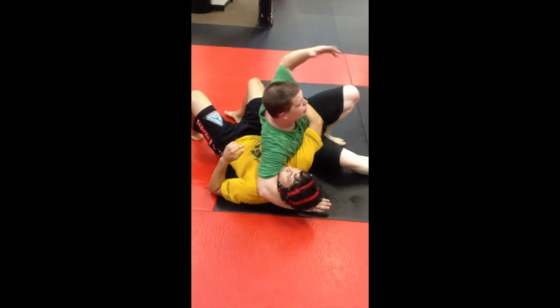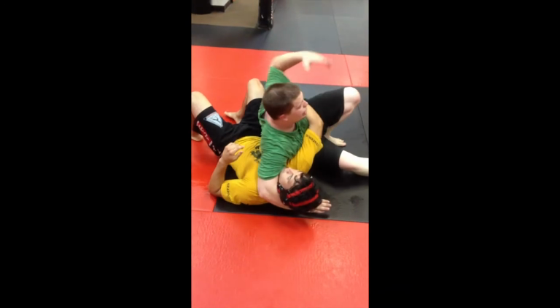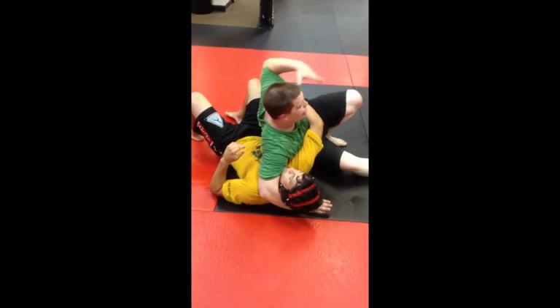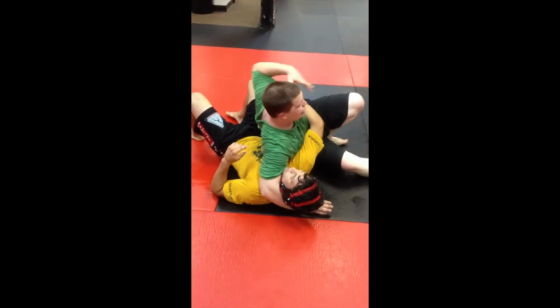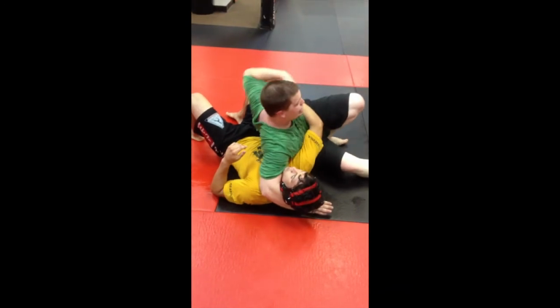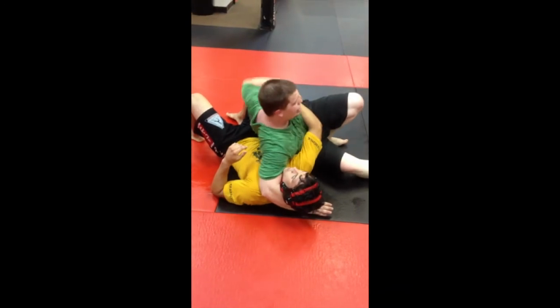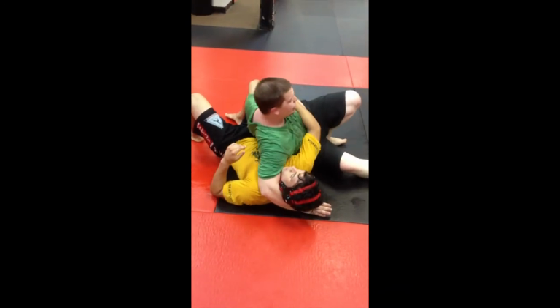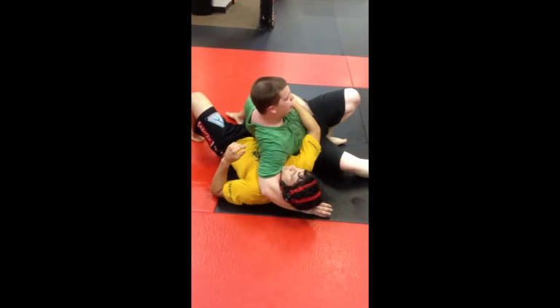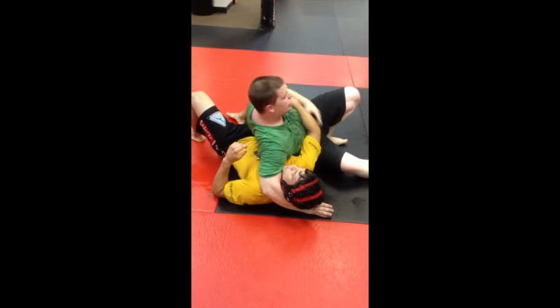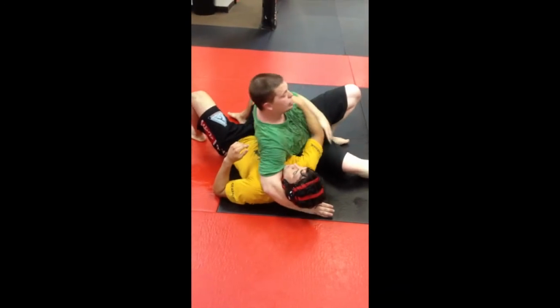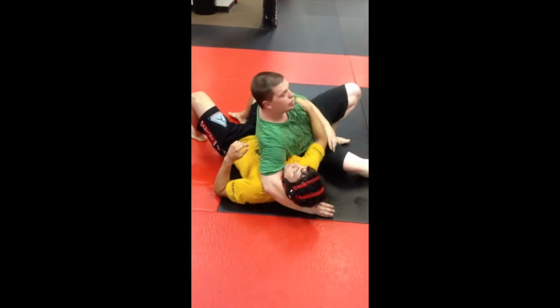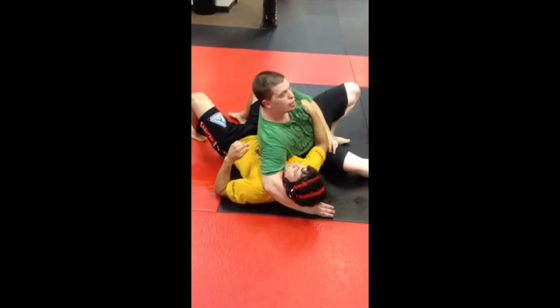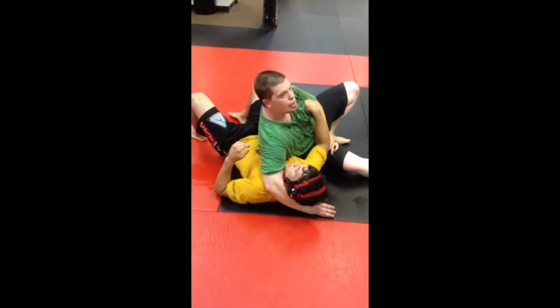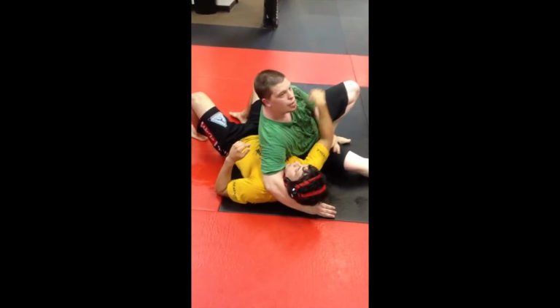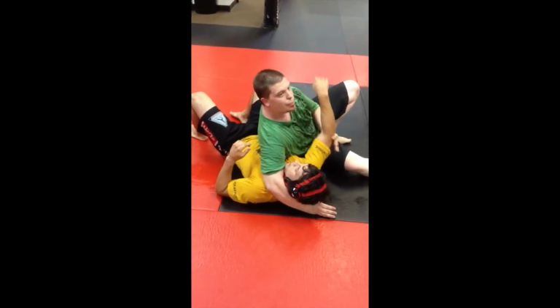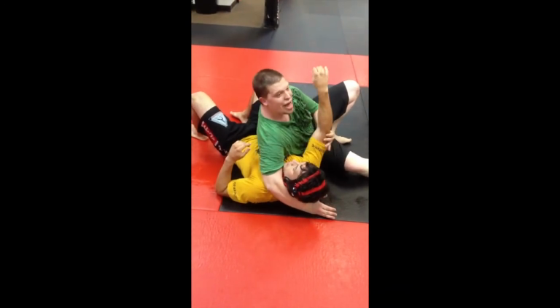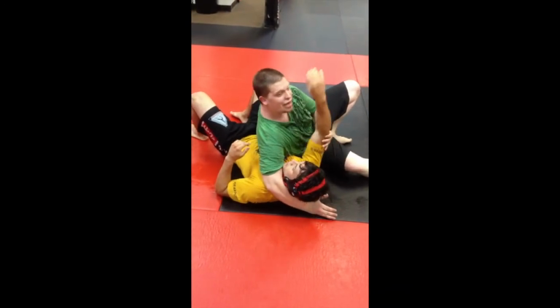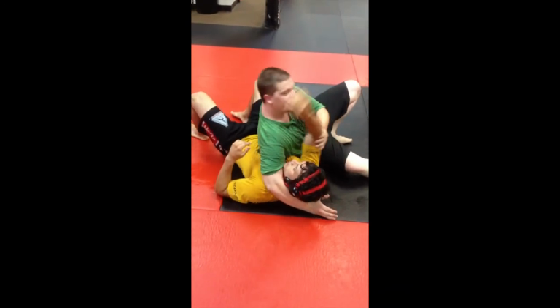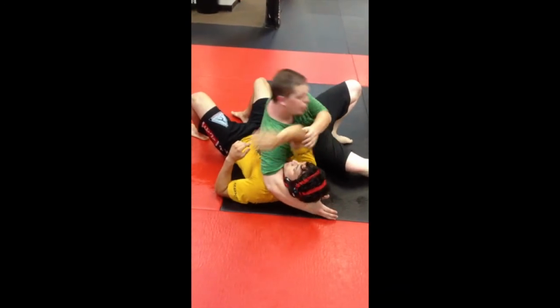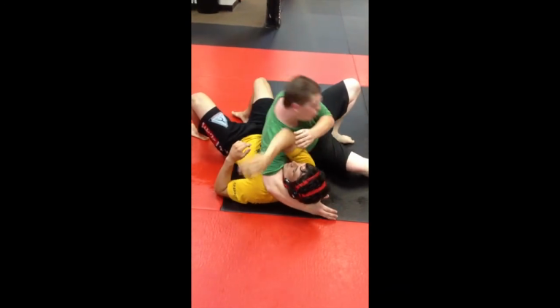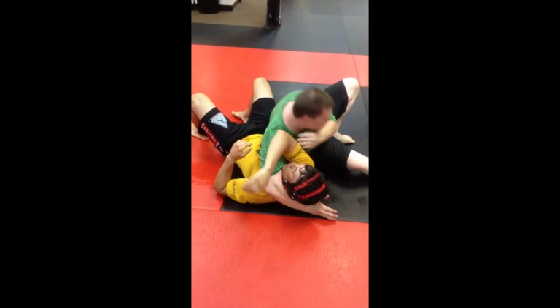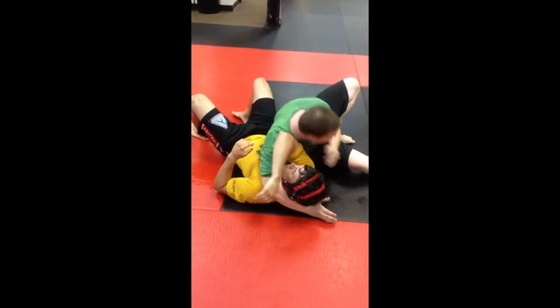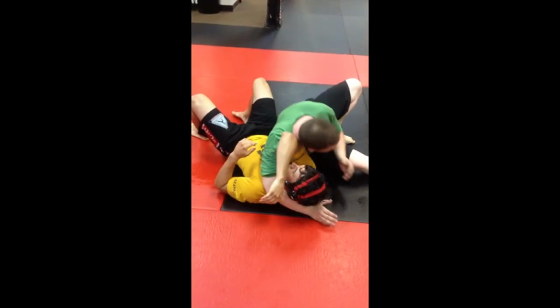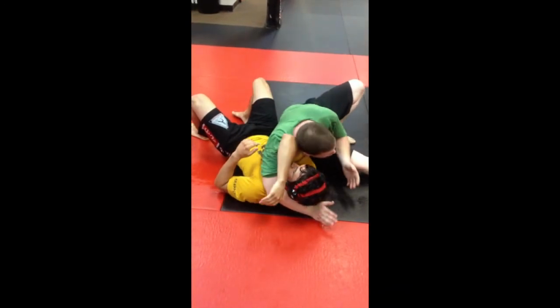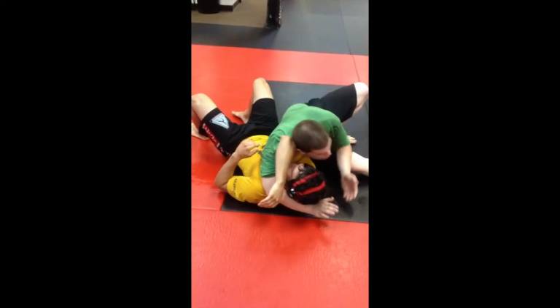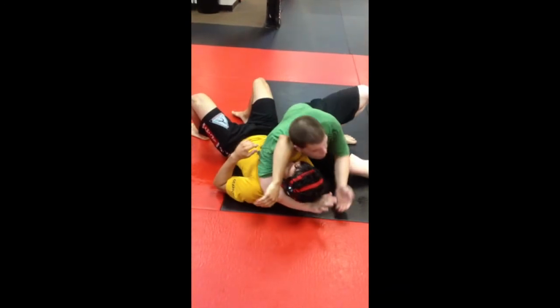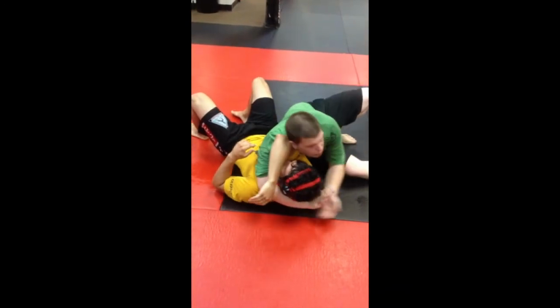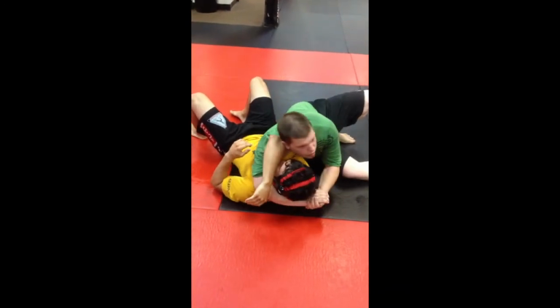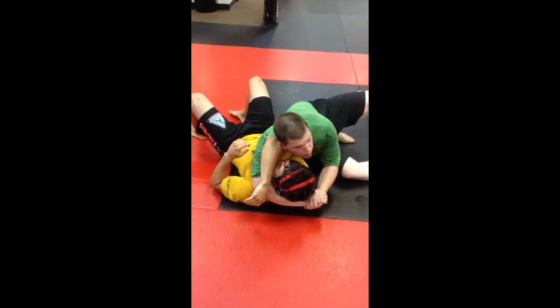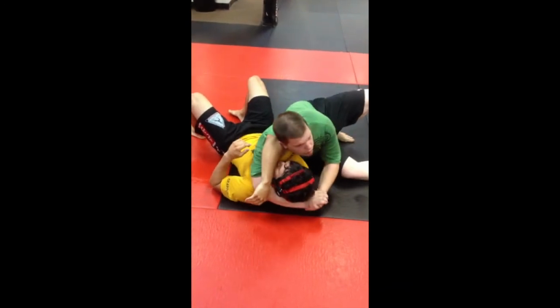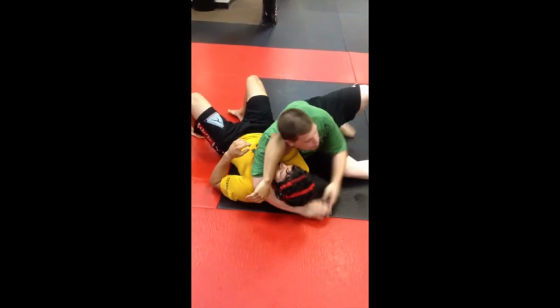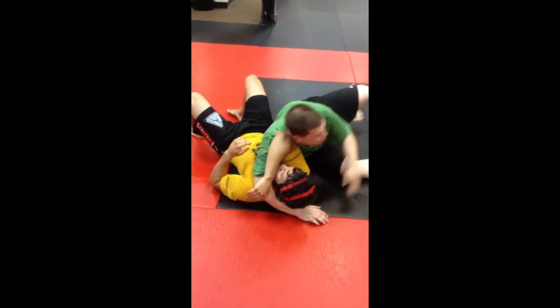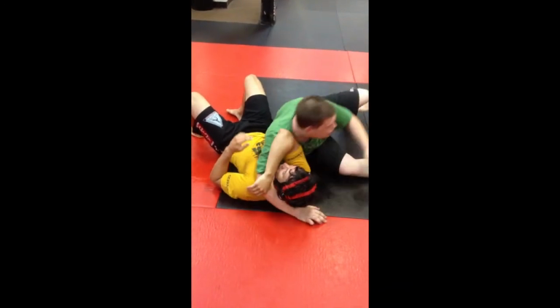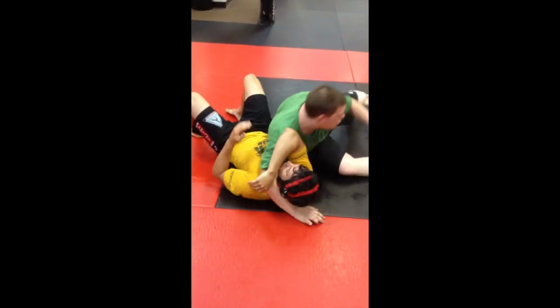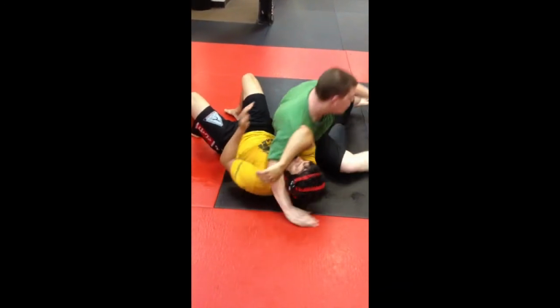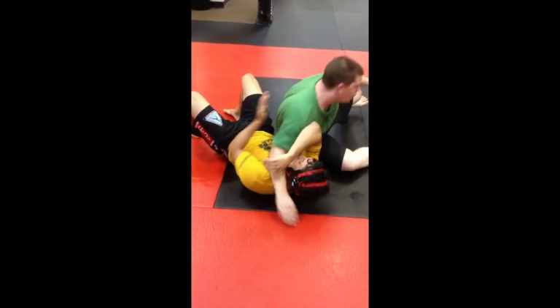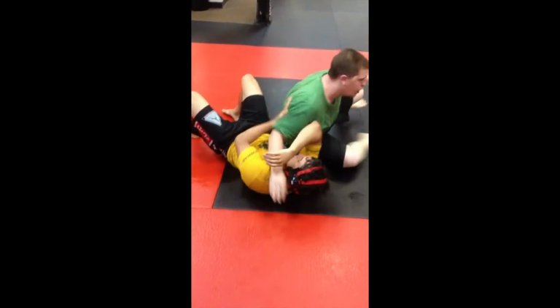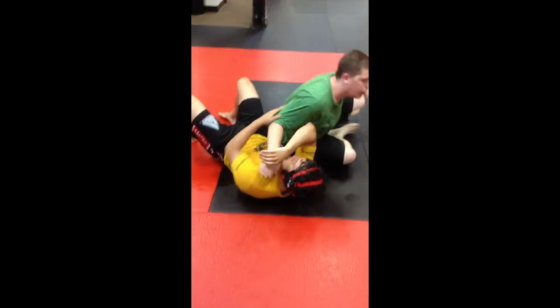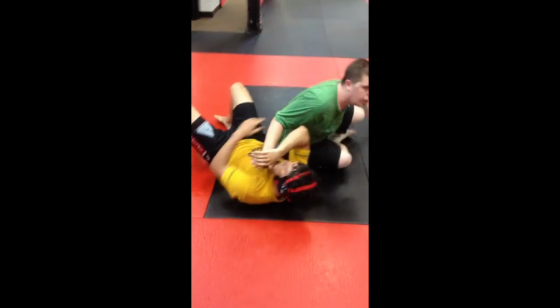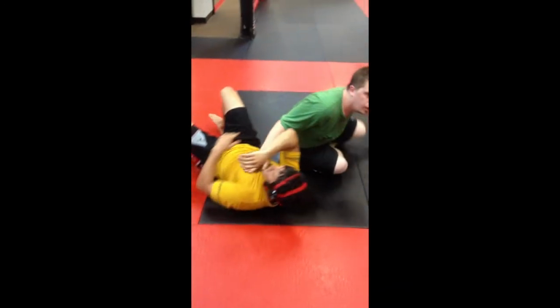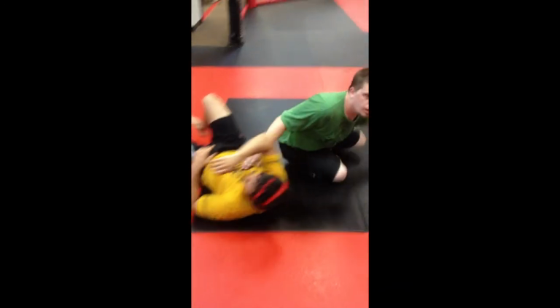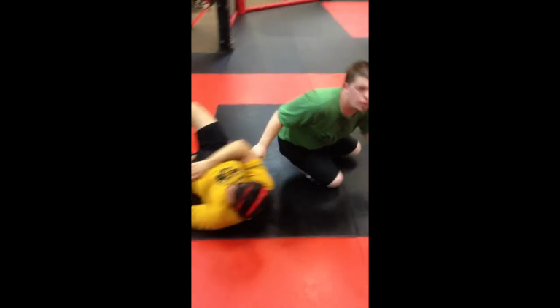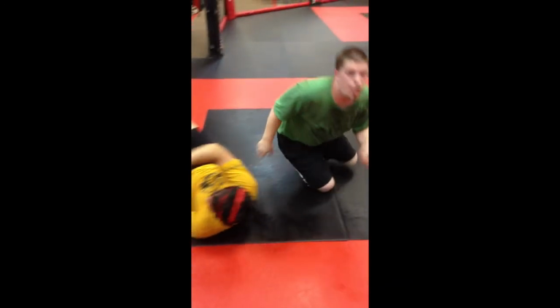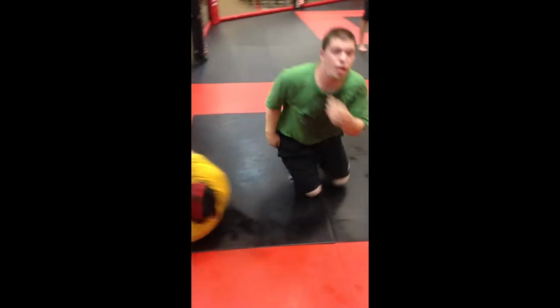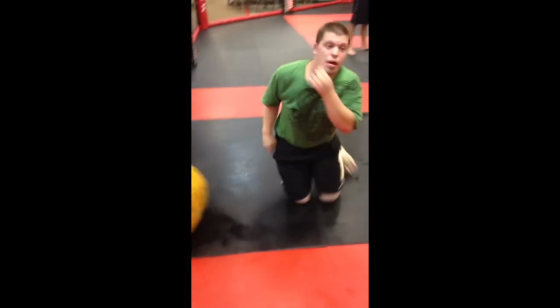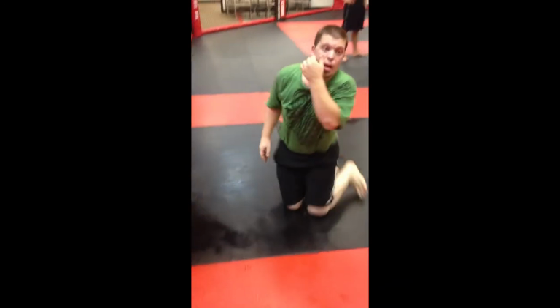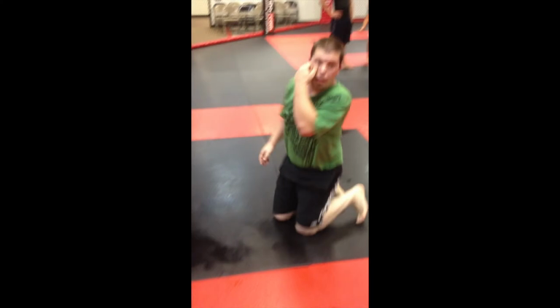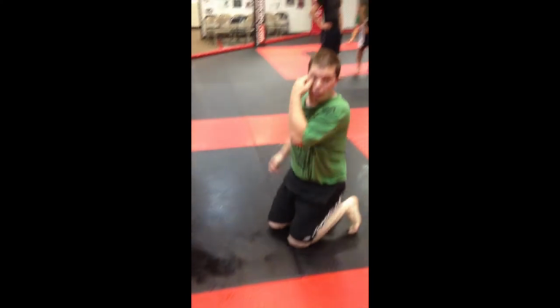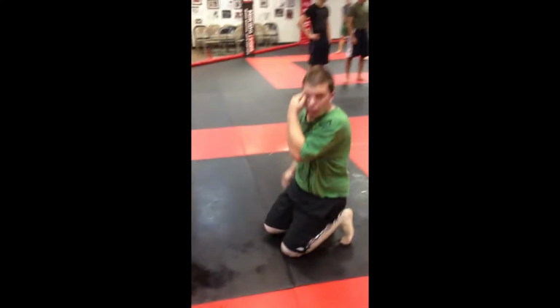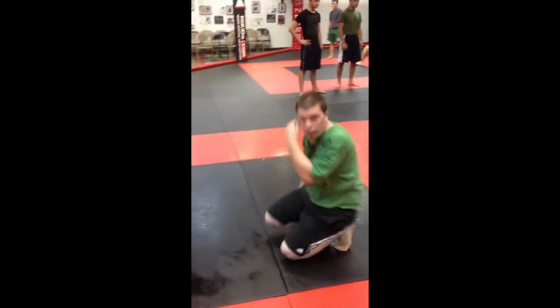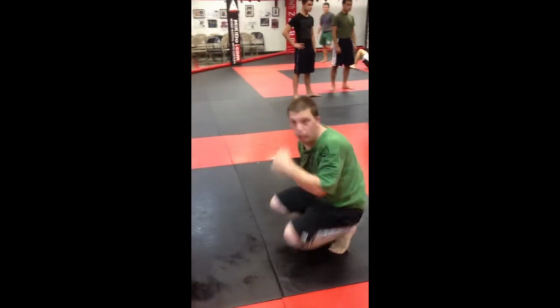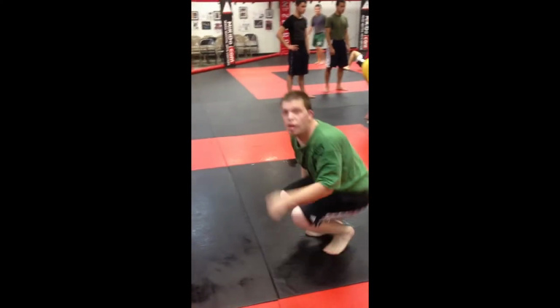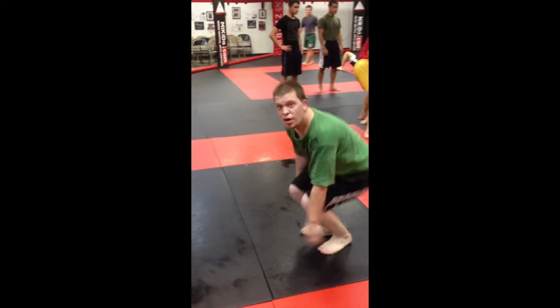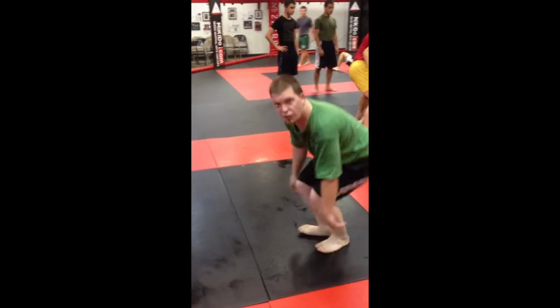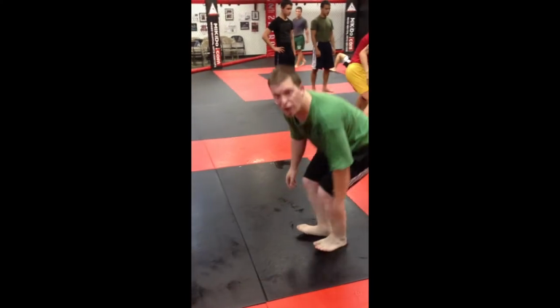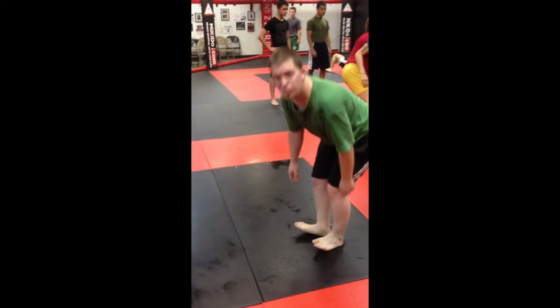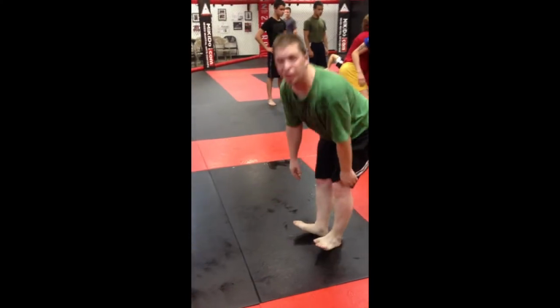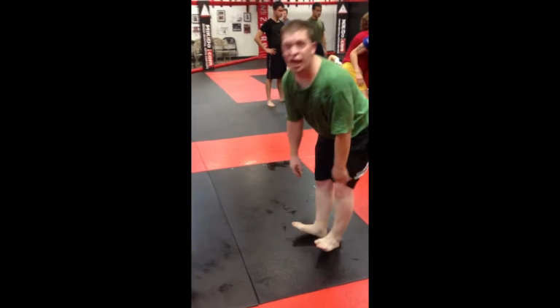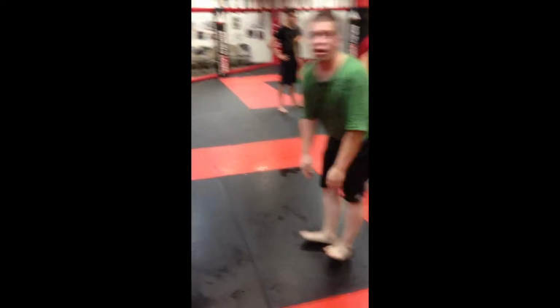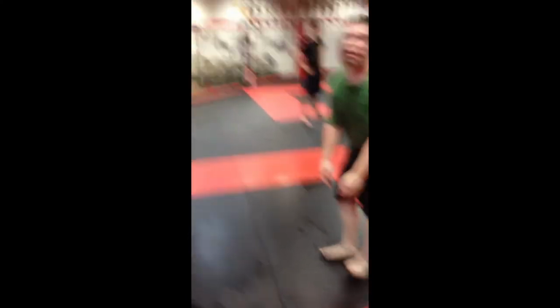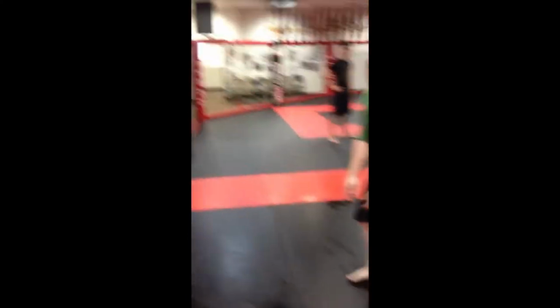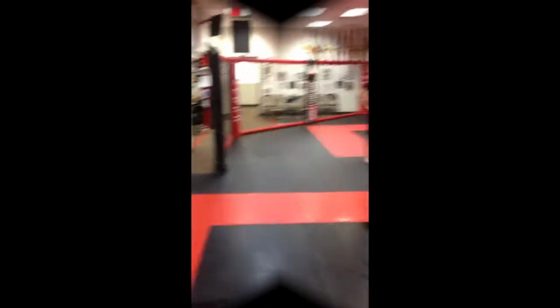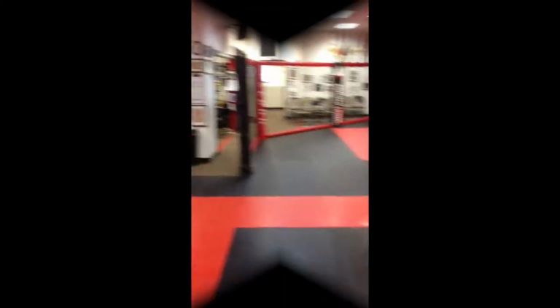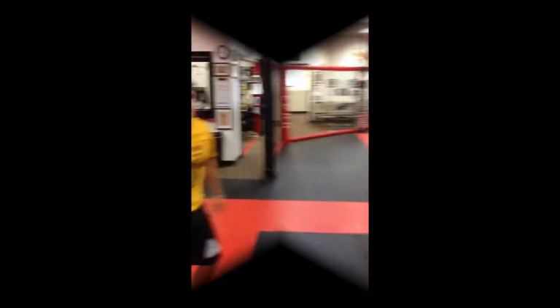Head and arm, side control, cross body. Beautiful — fireman's carry. Cool, thank you.